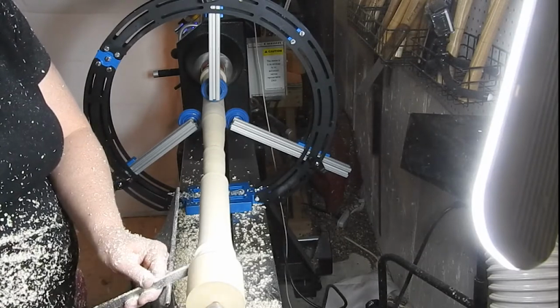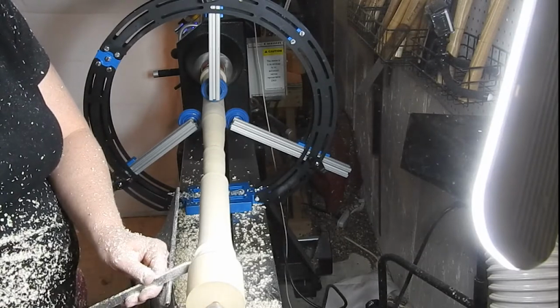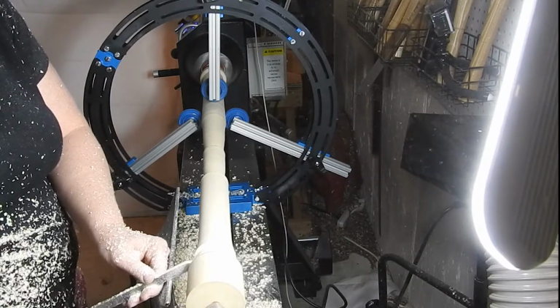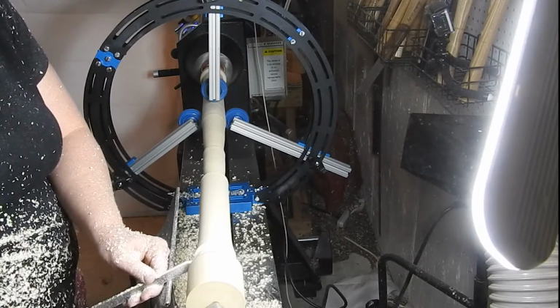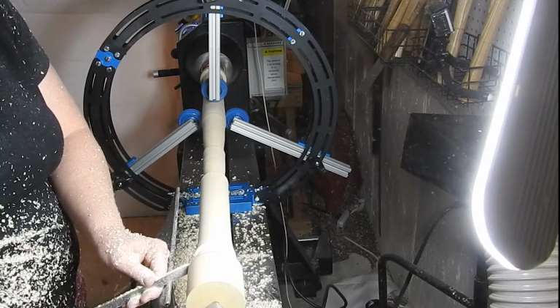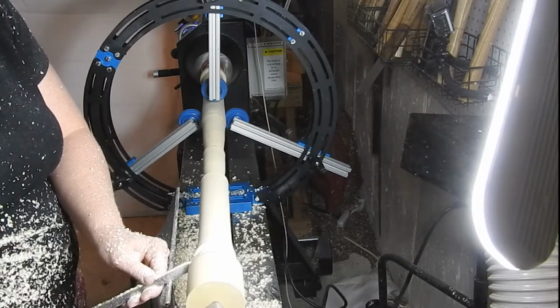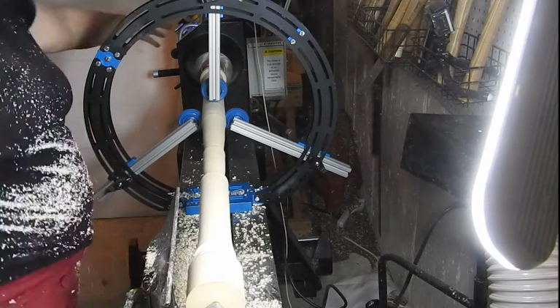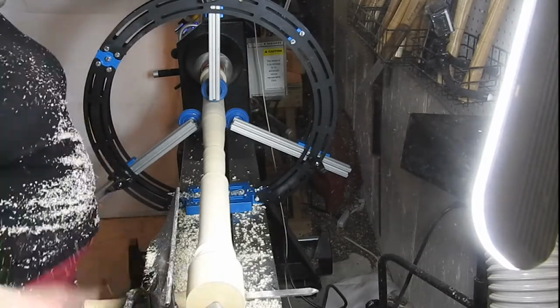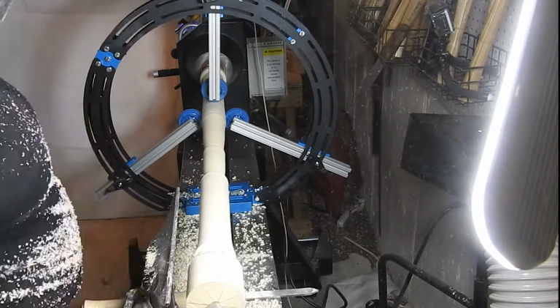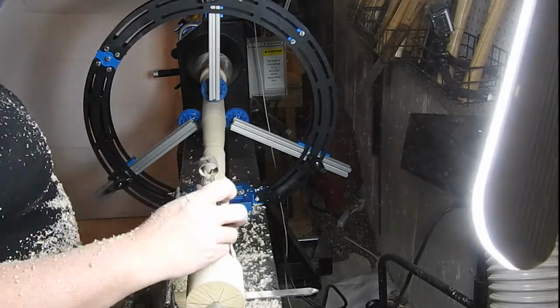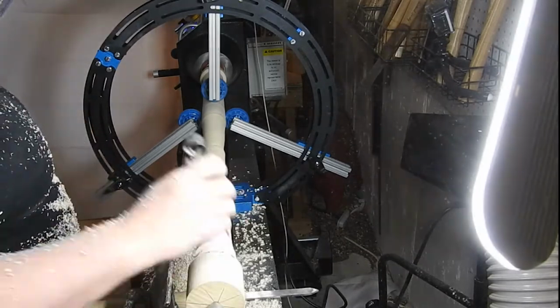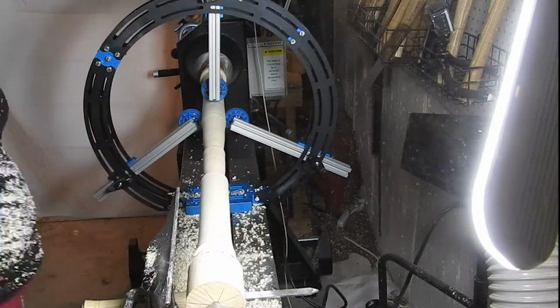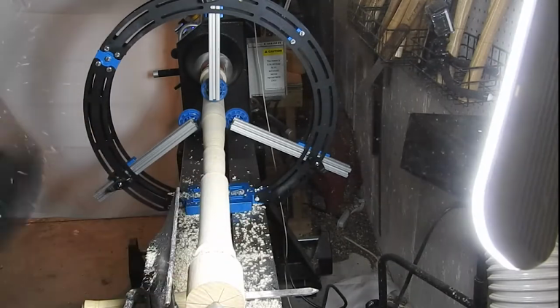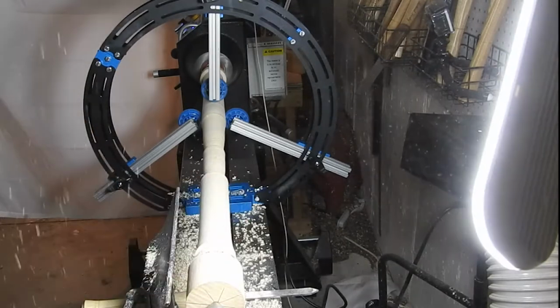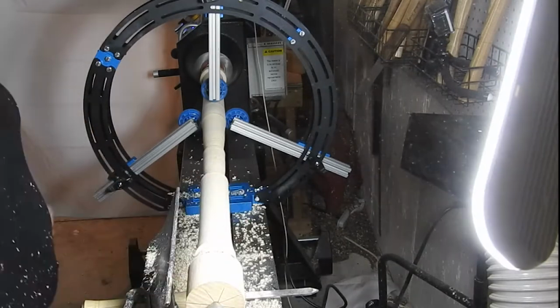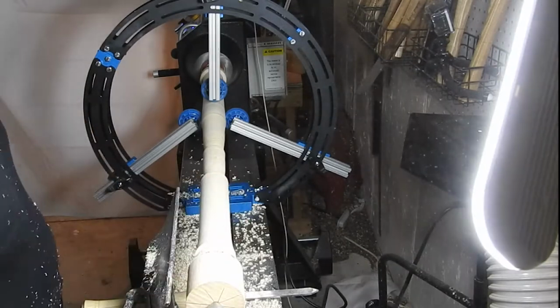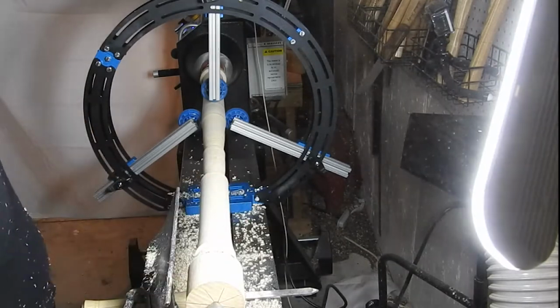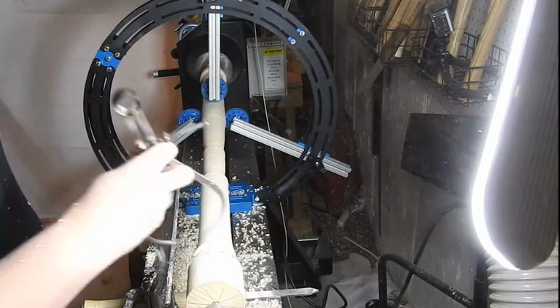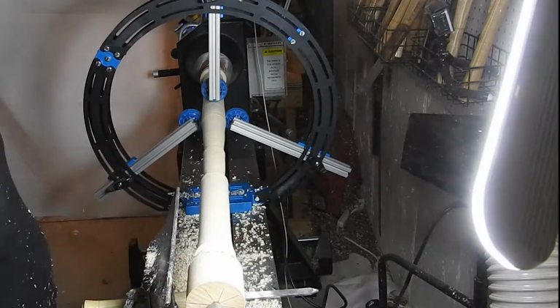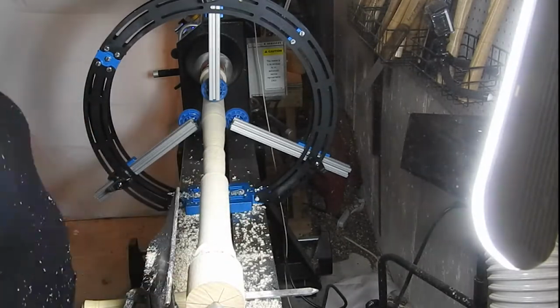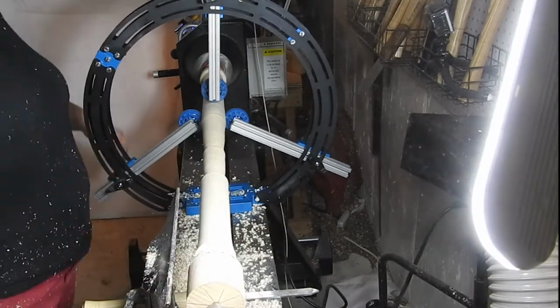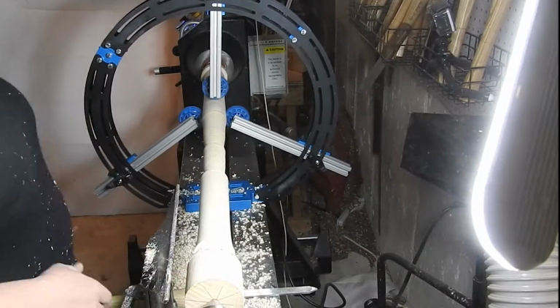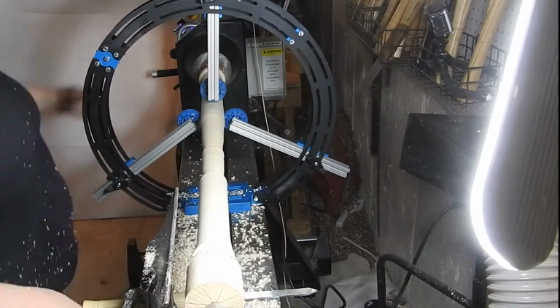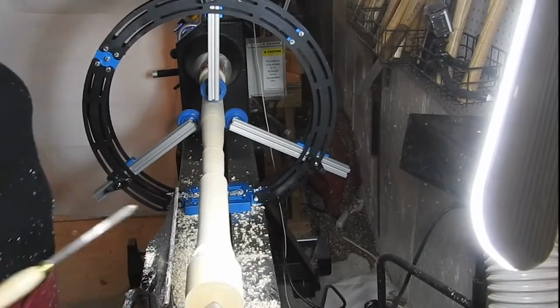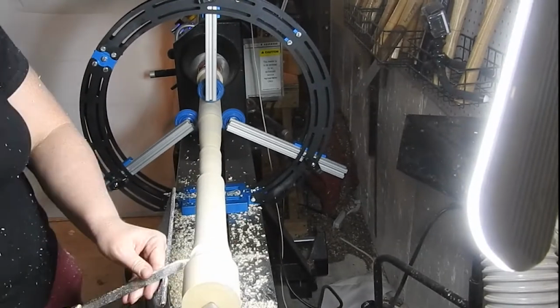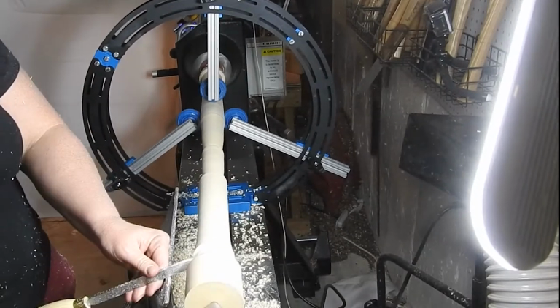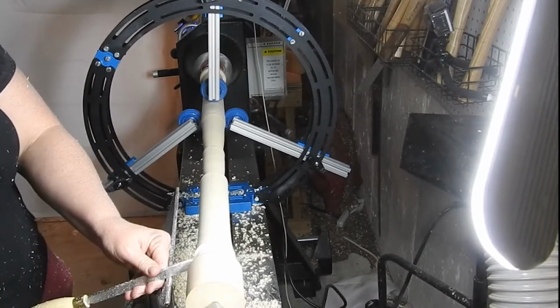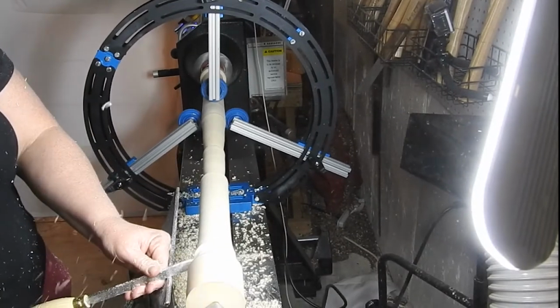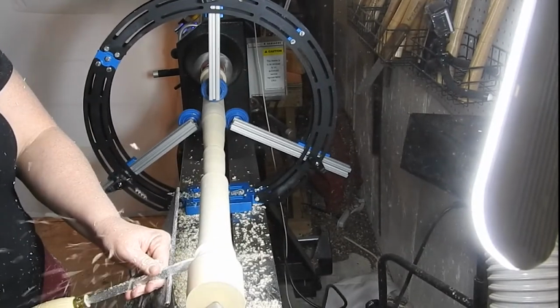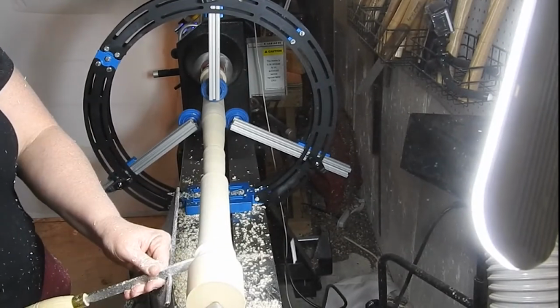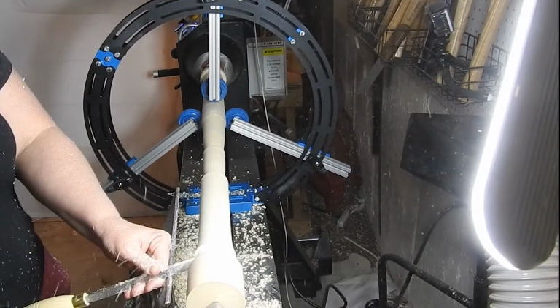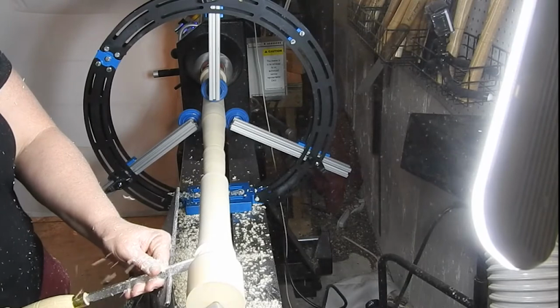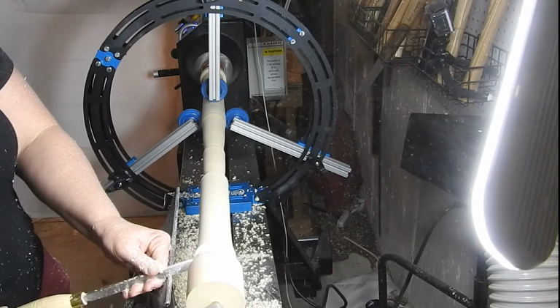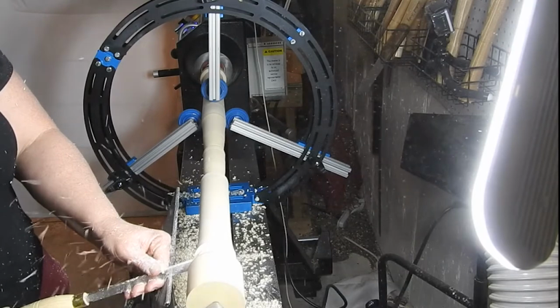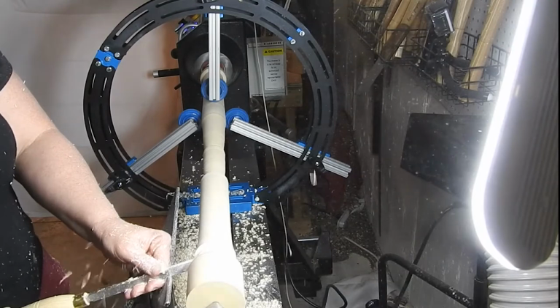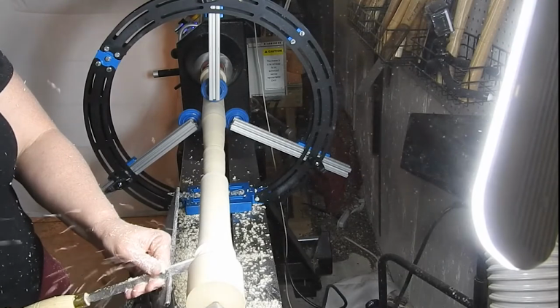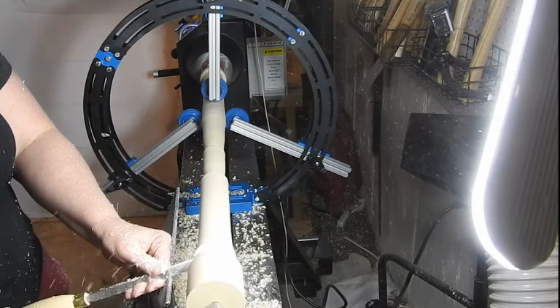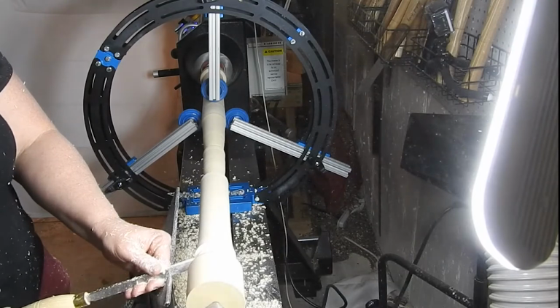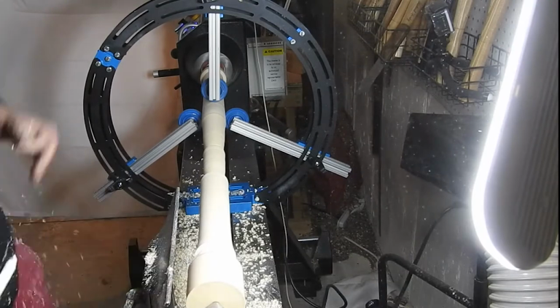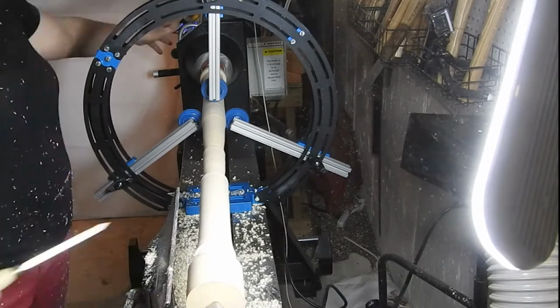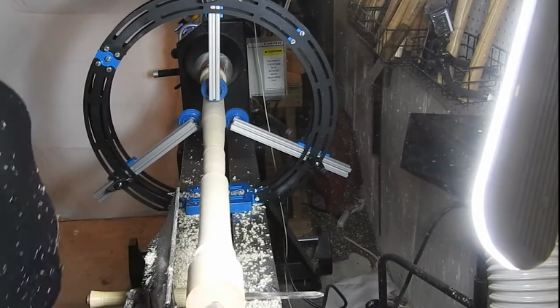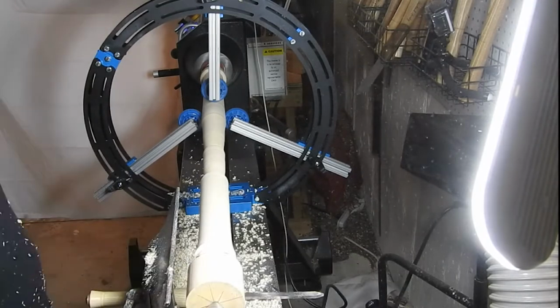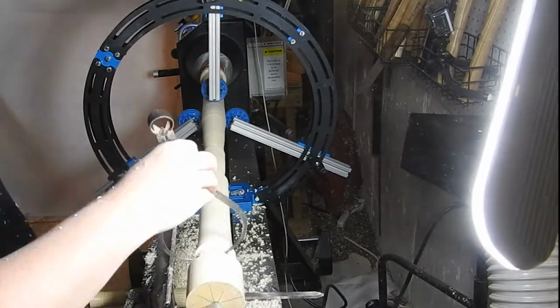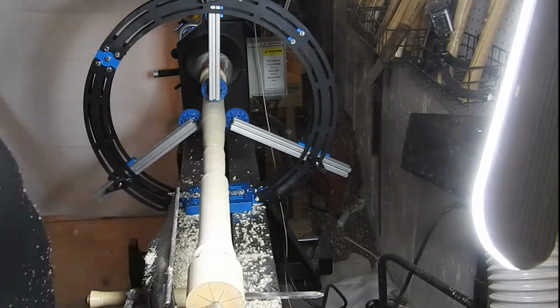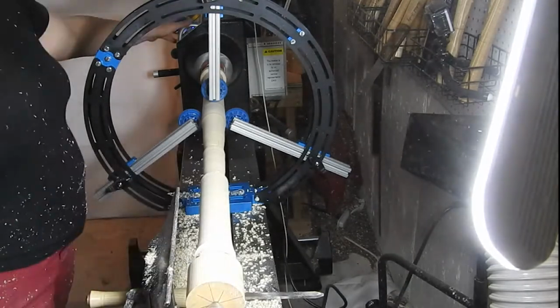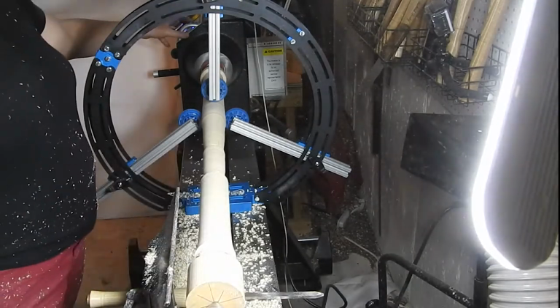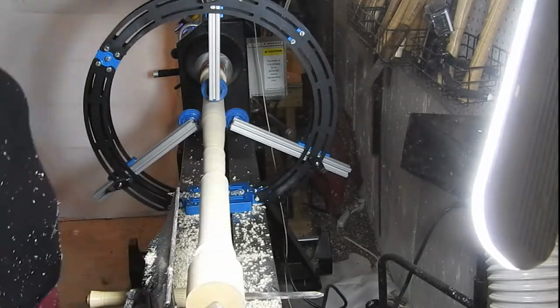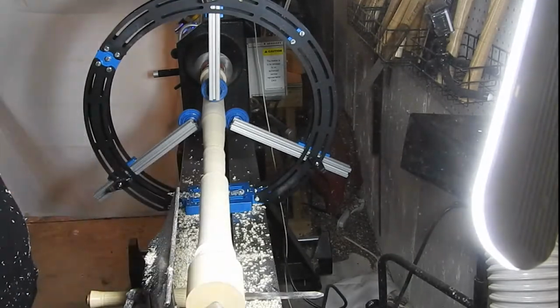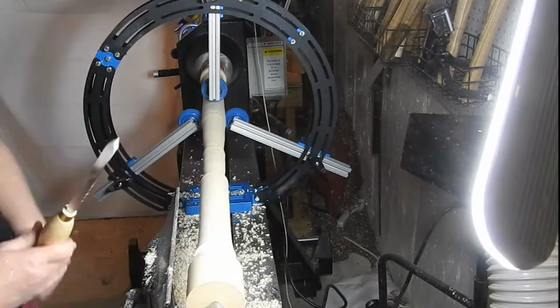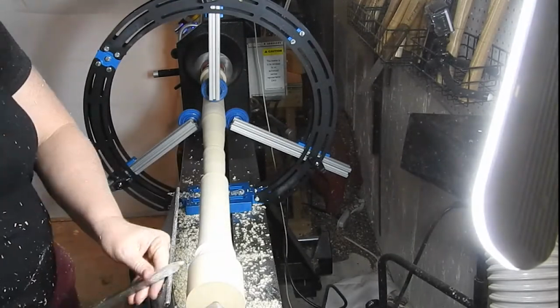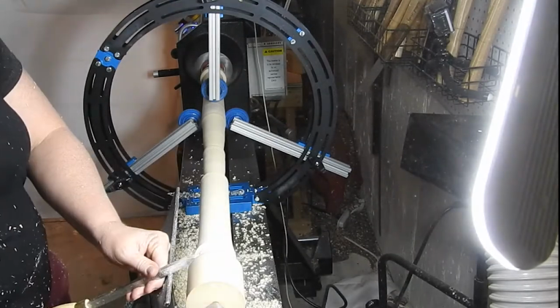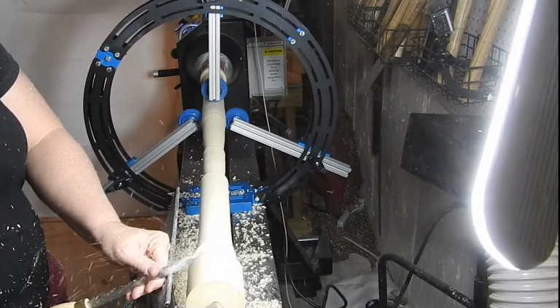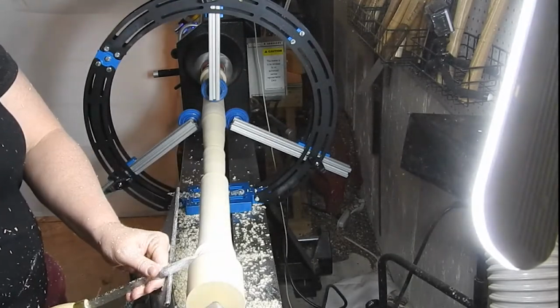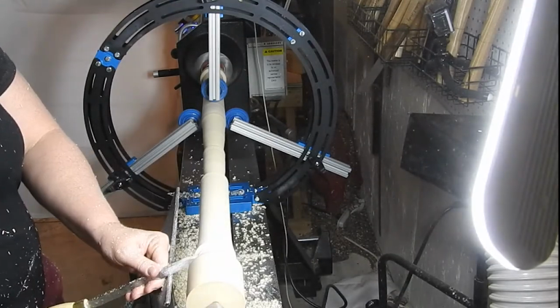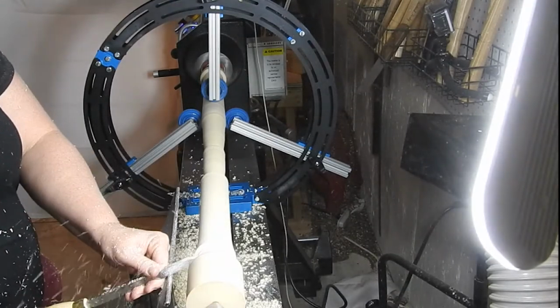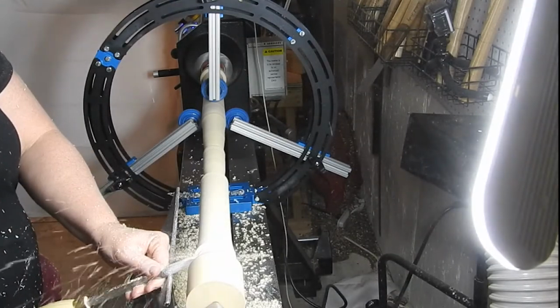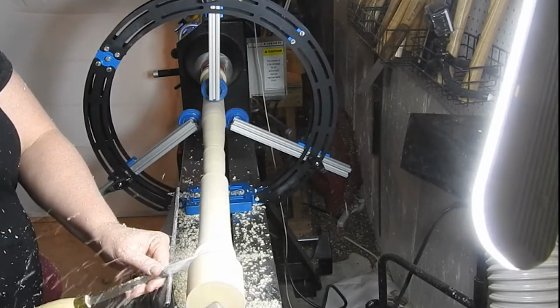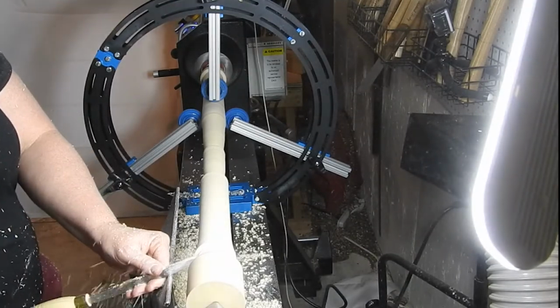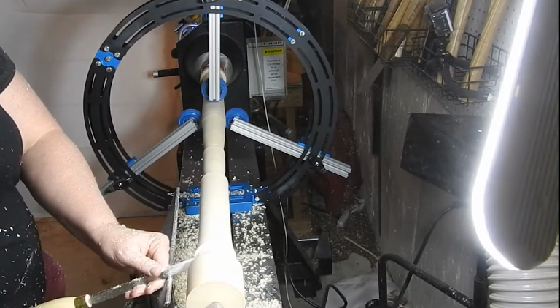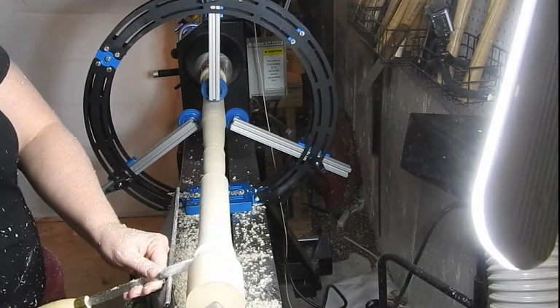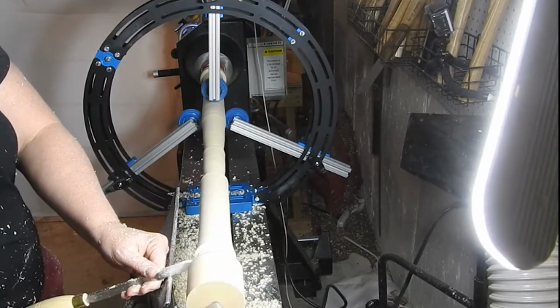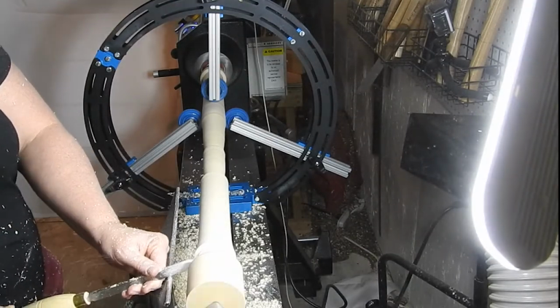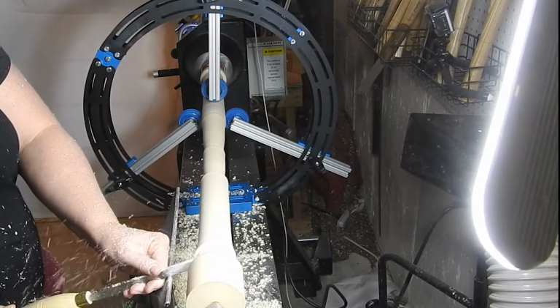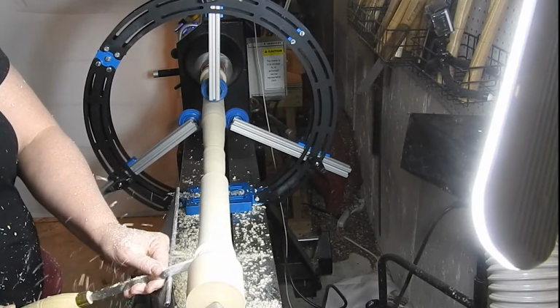Here I am just using the parting tool and some calipers to get it down to the diameter right before the knob of the bat.